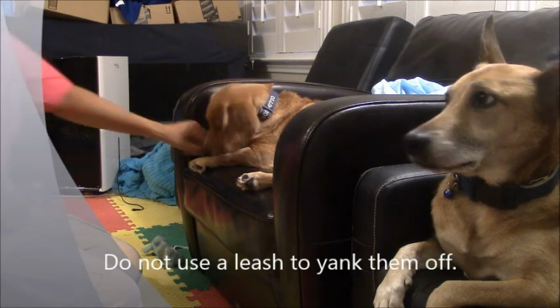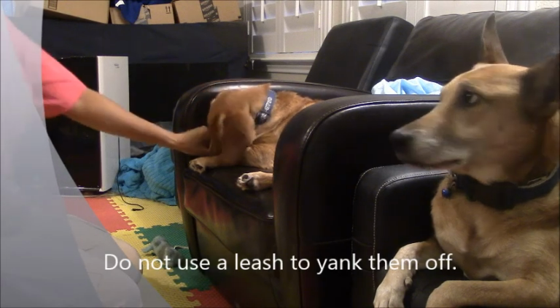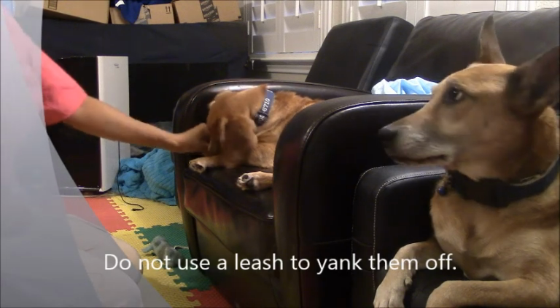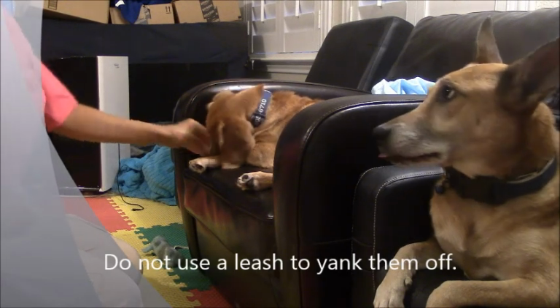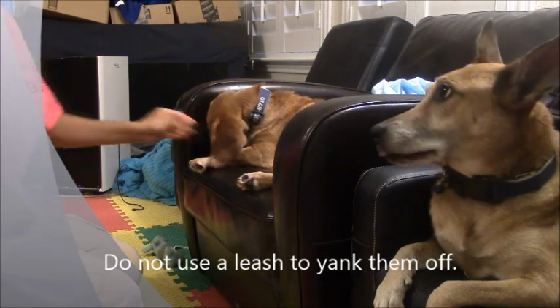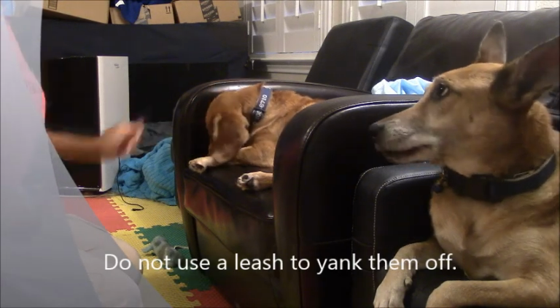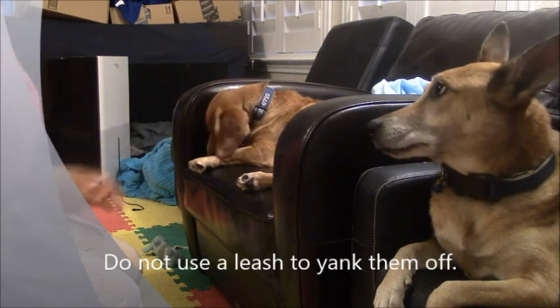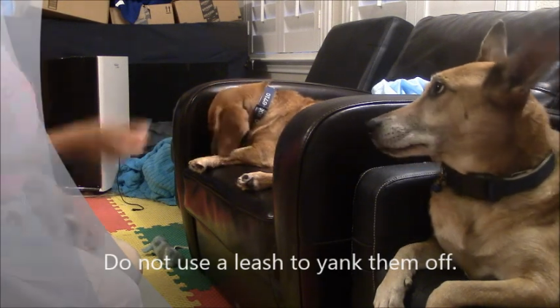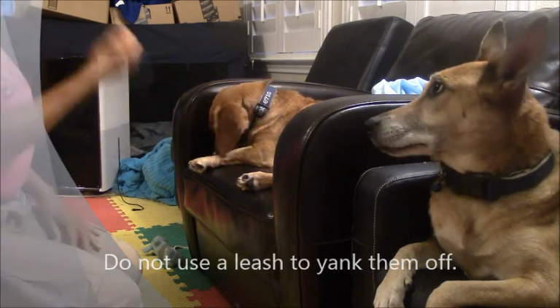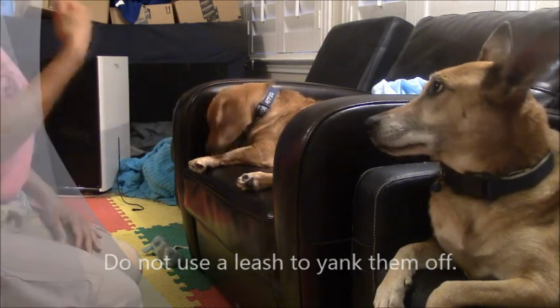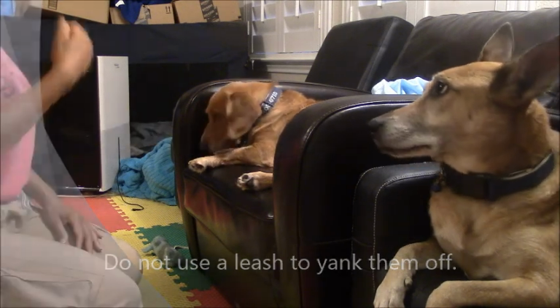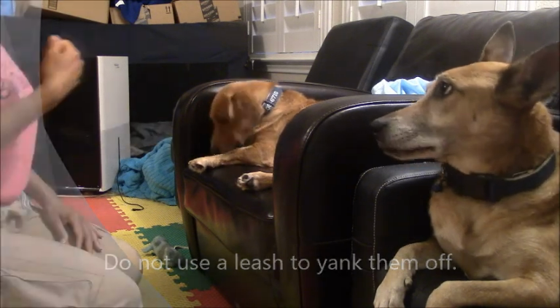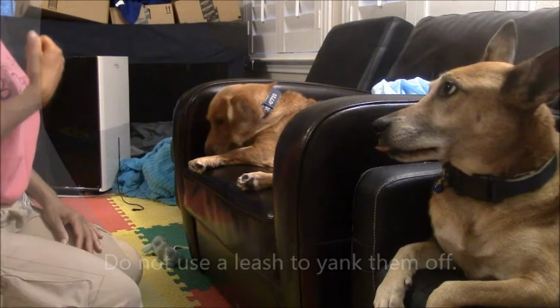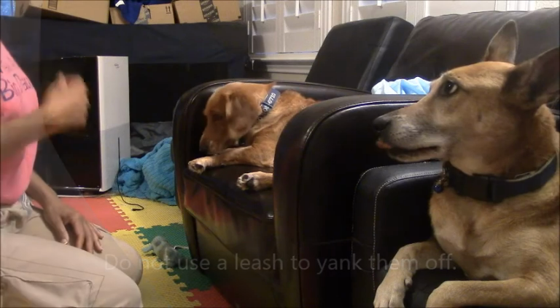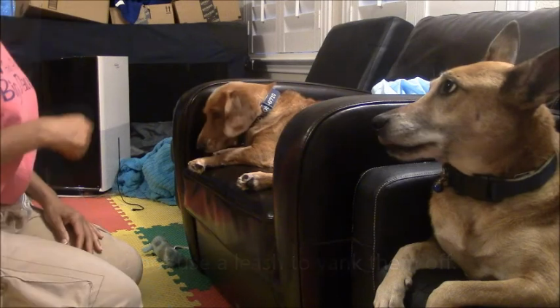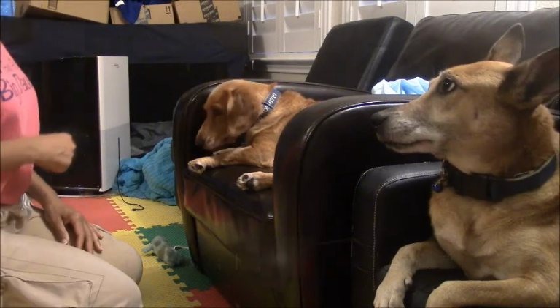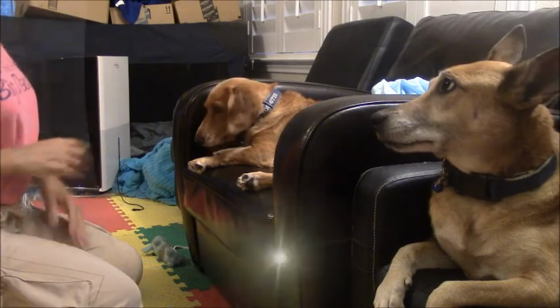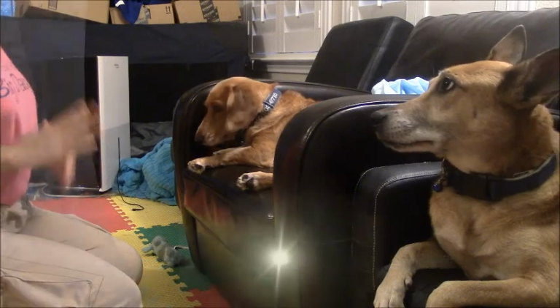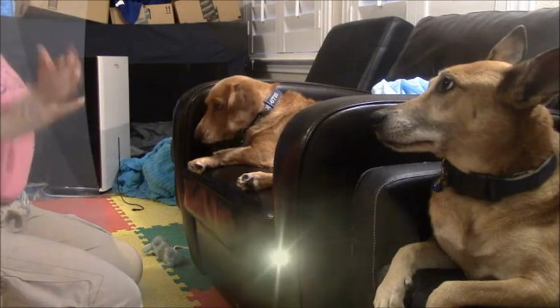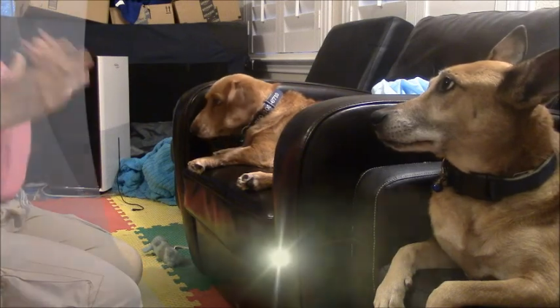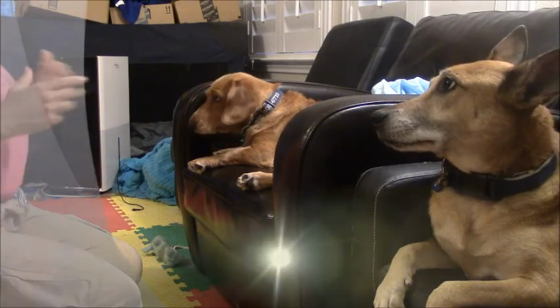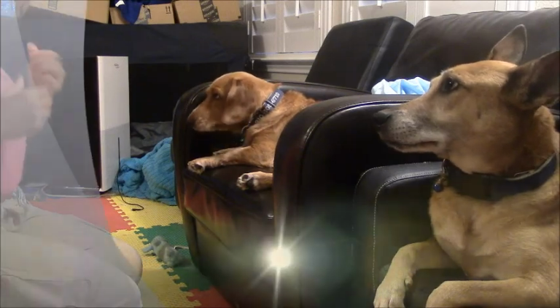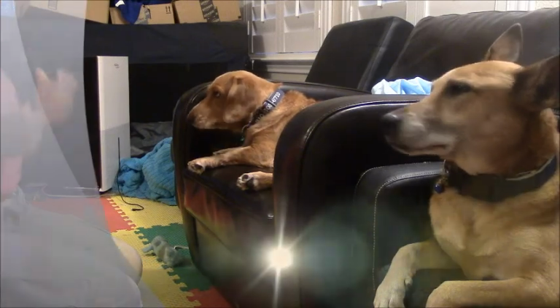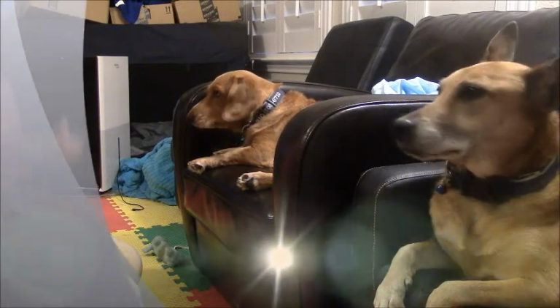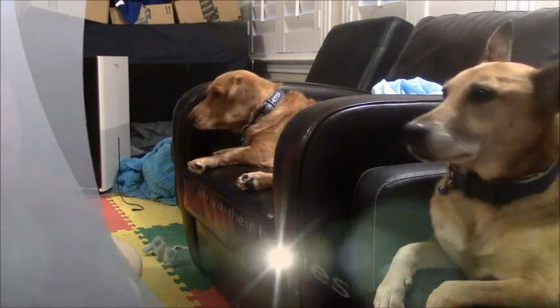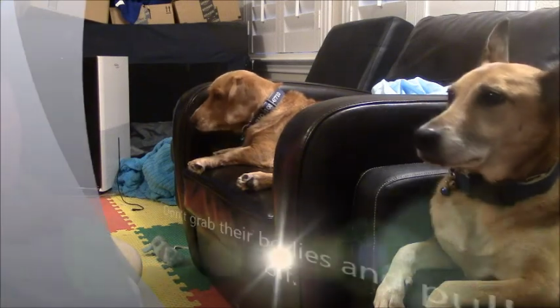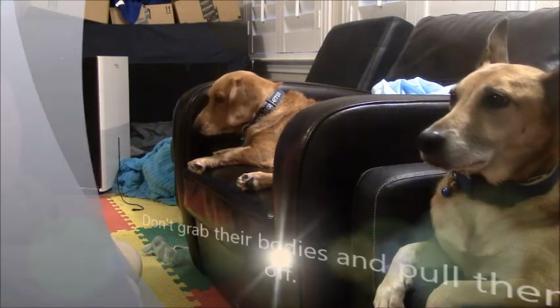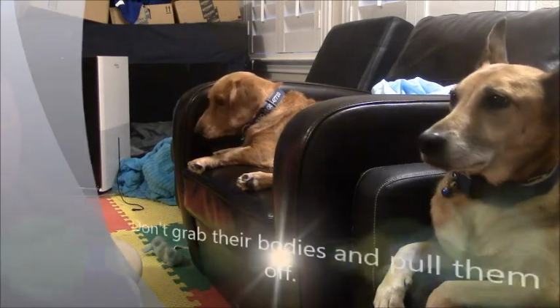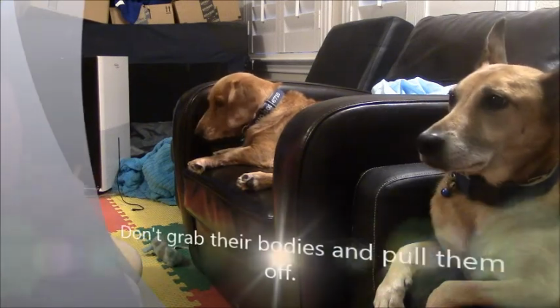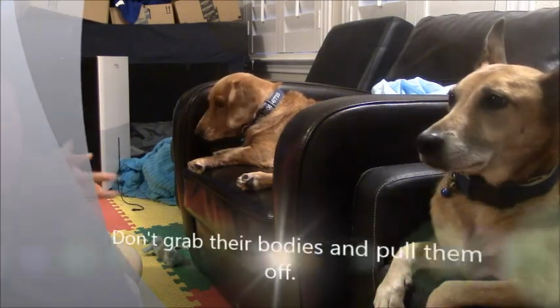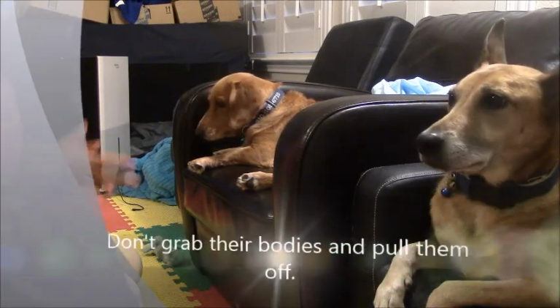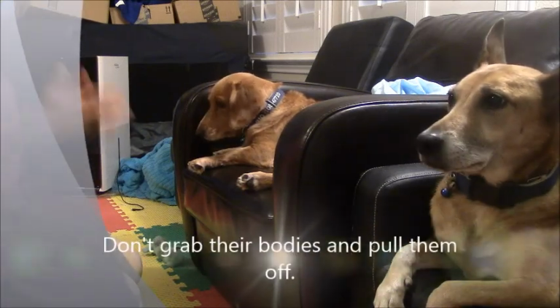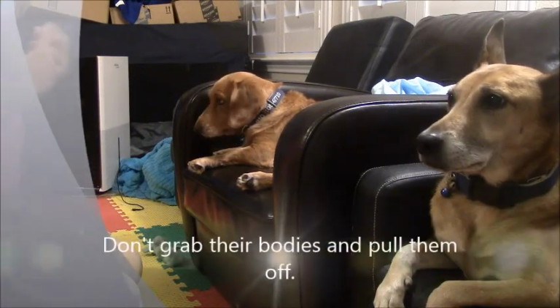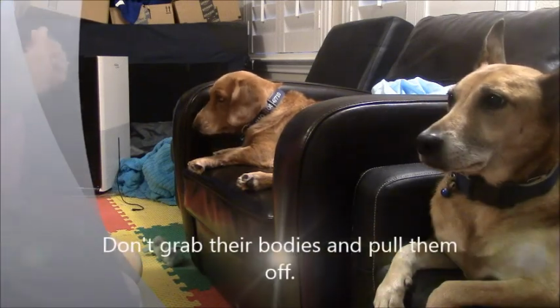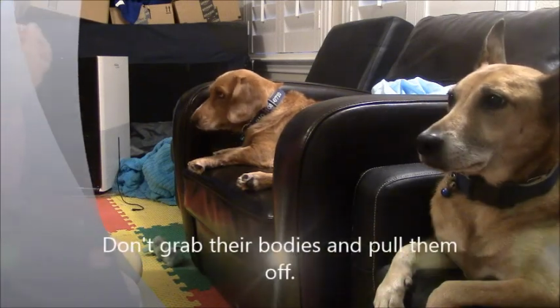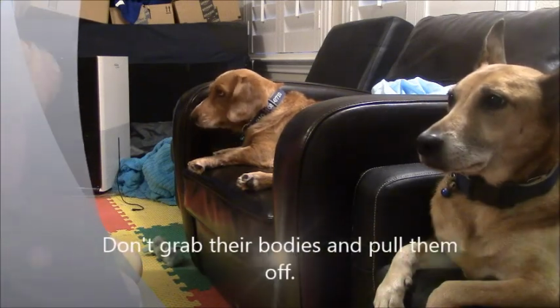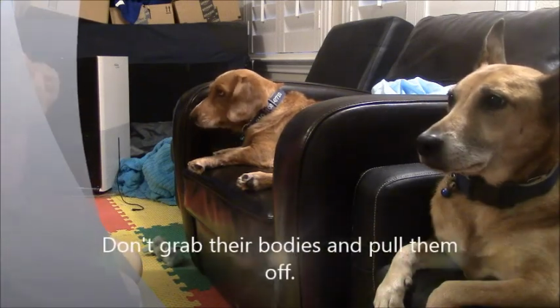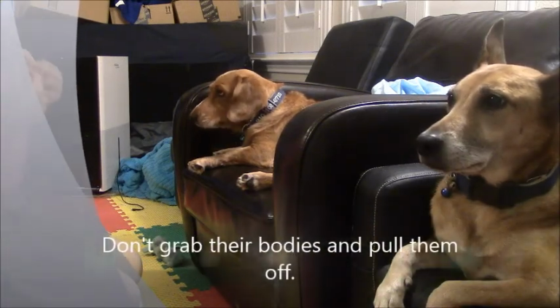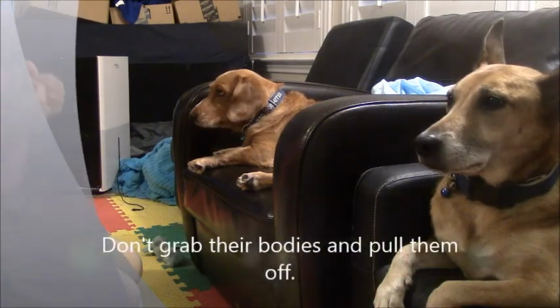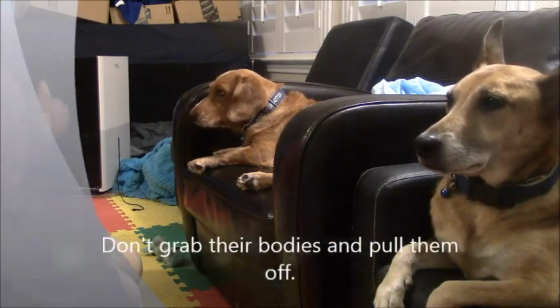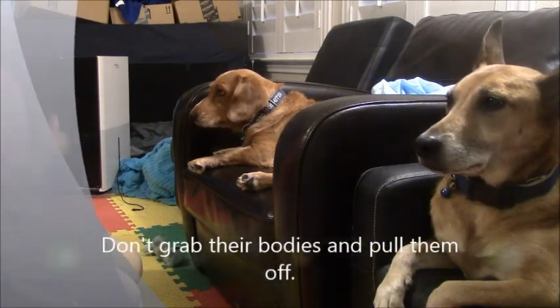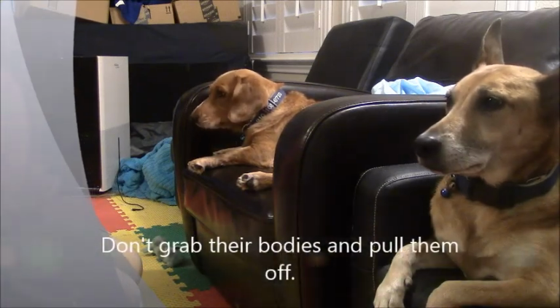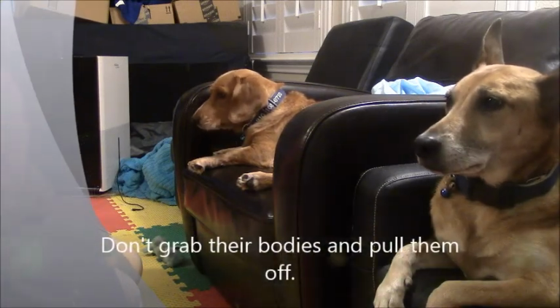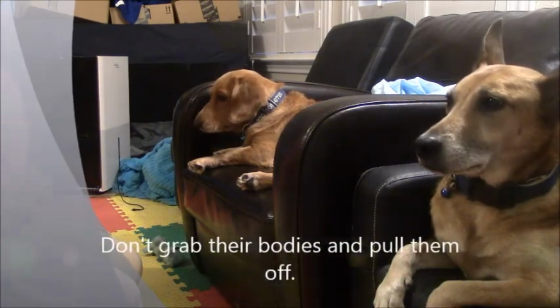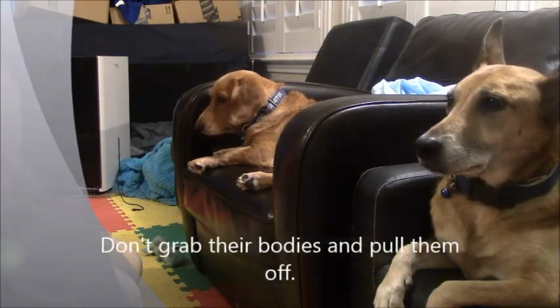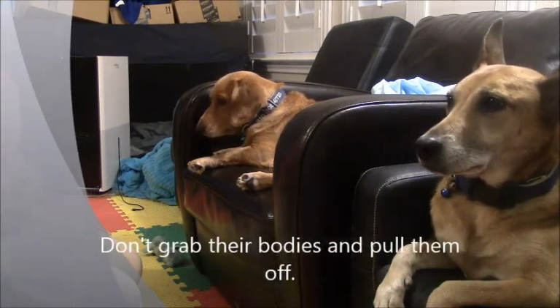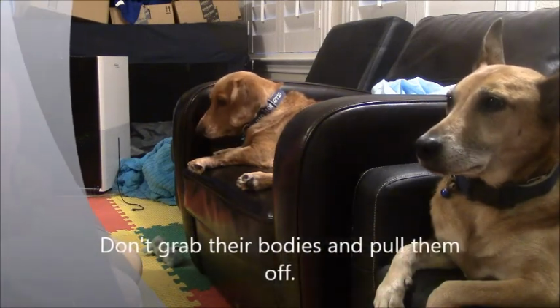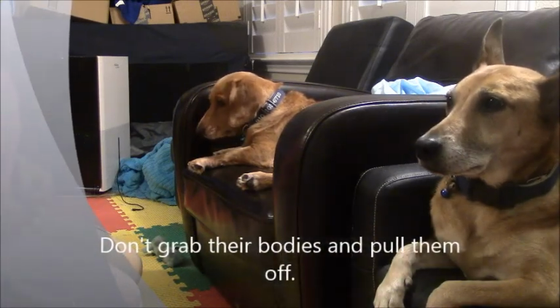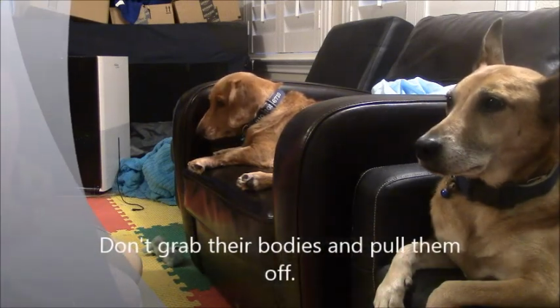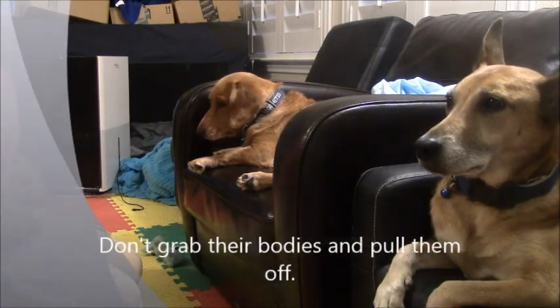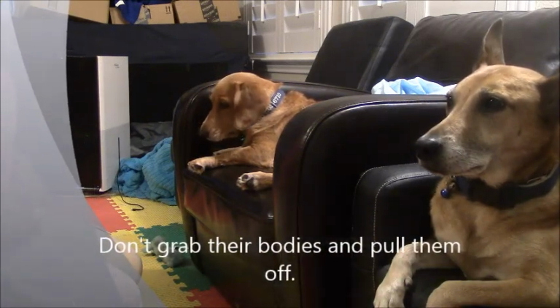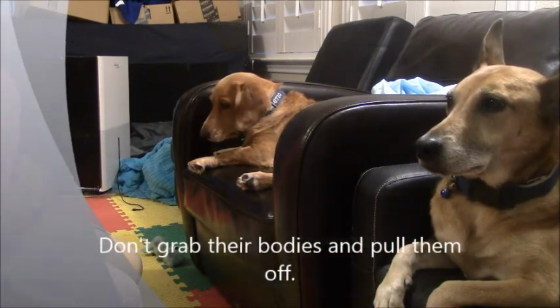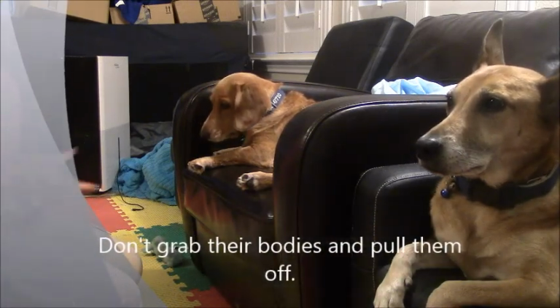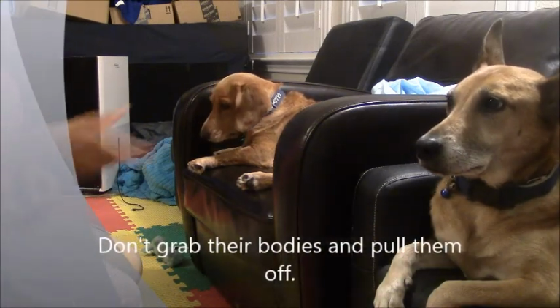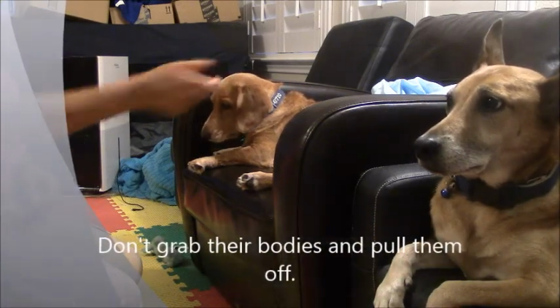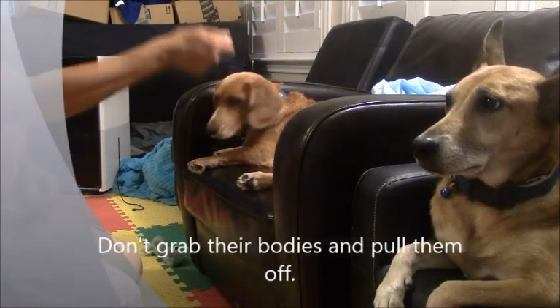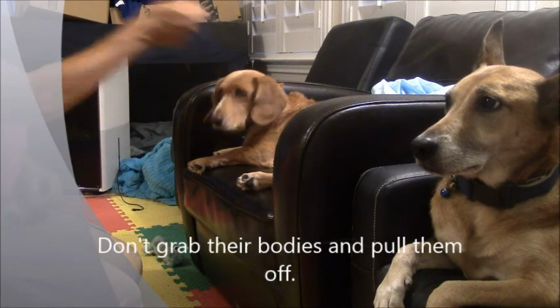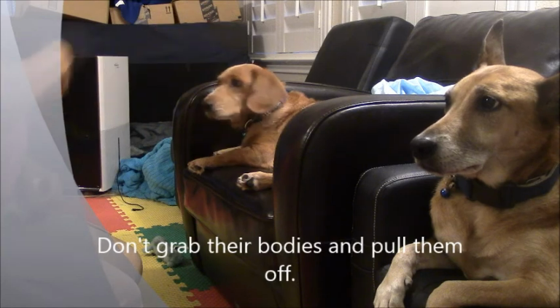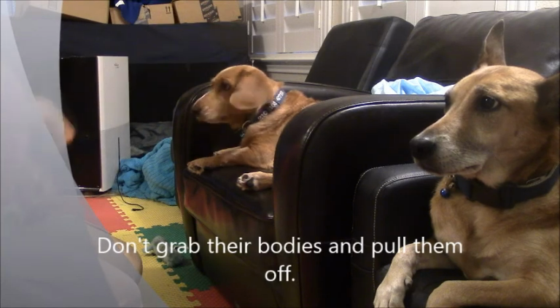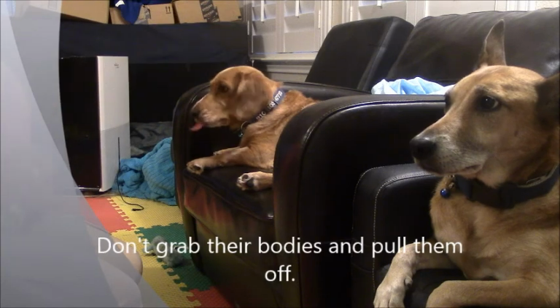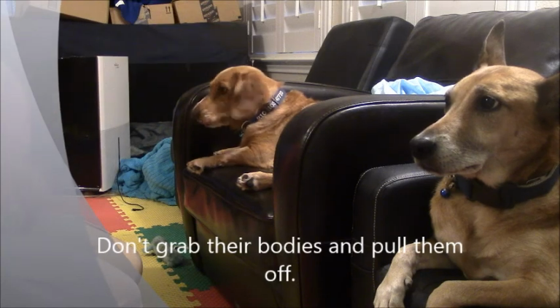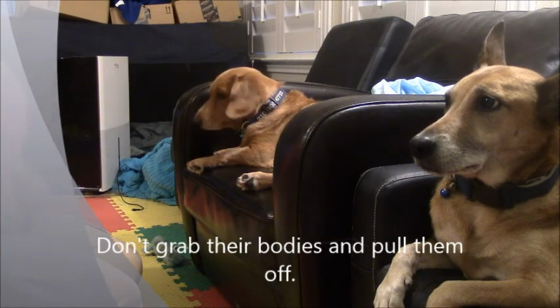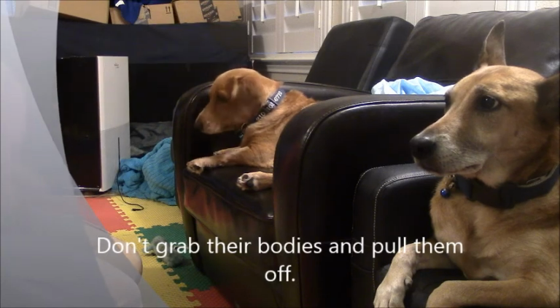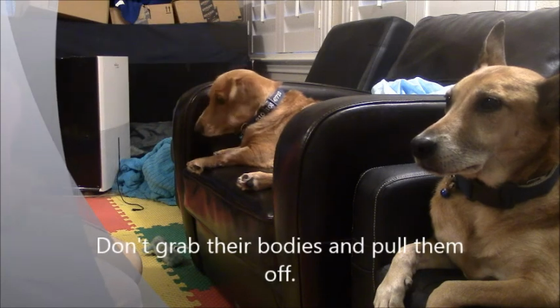It's a little more kind to use a leash, but still extremely dangerous because you're not giving the dog a chance to get her footing. So don't even clip a leash and drag them off.